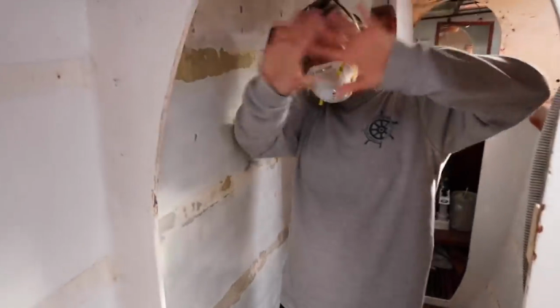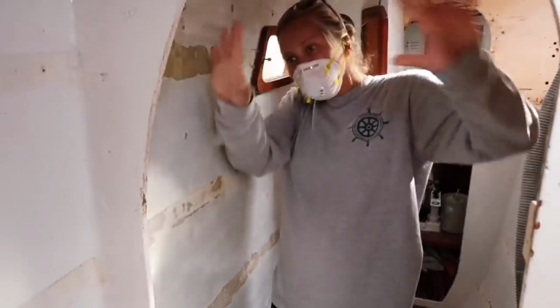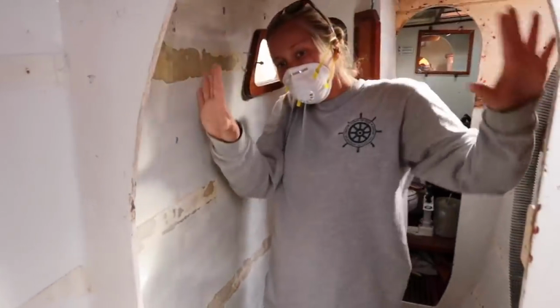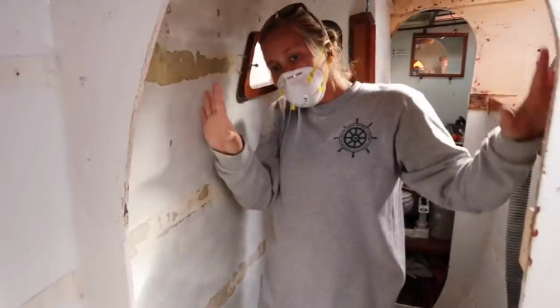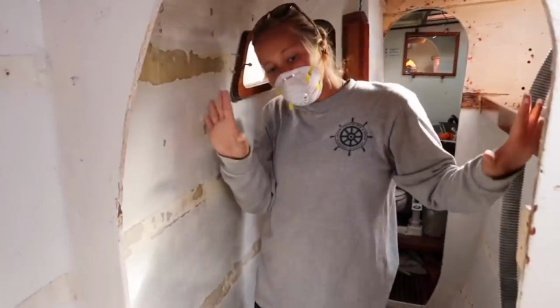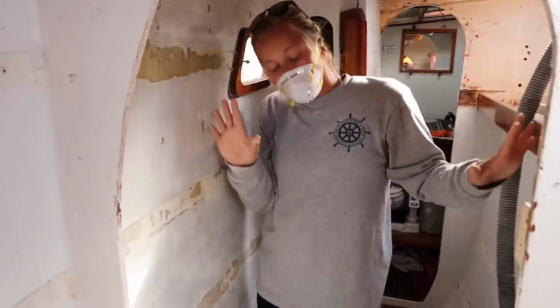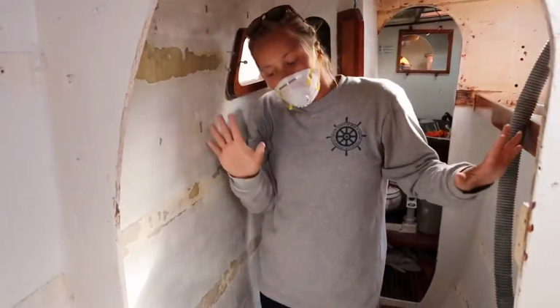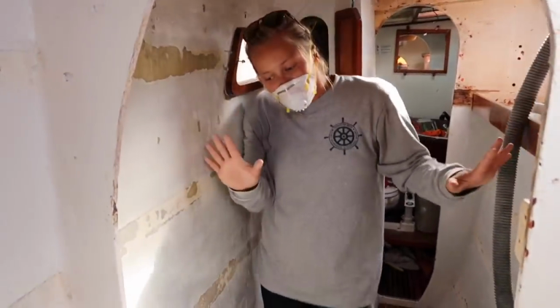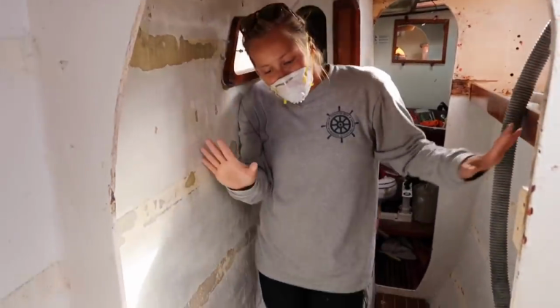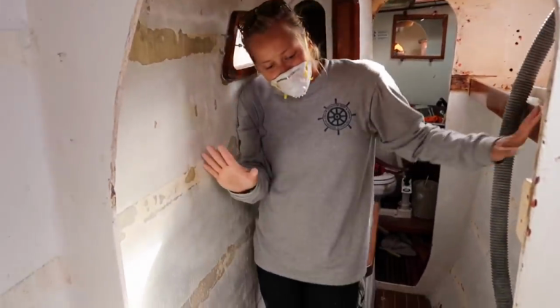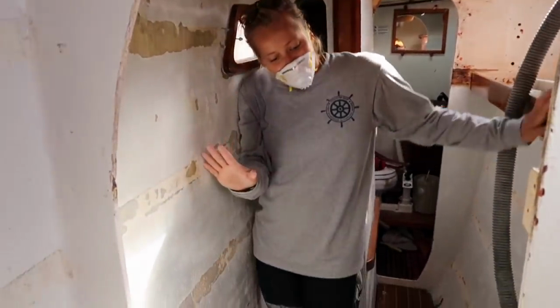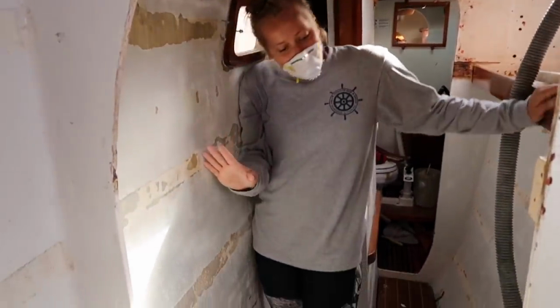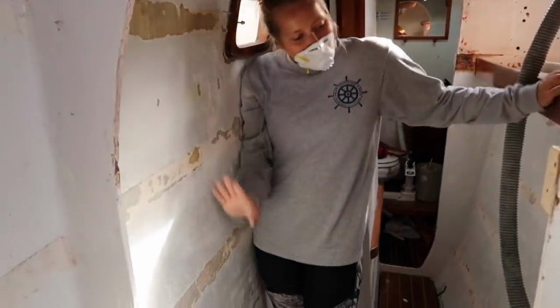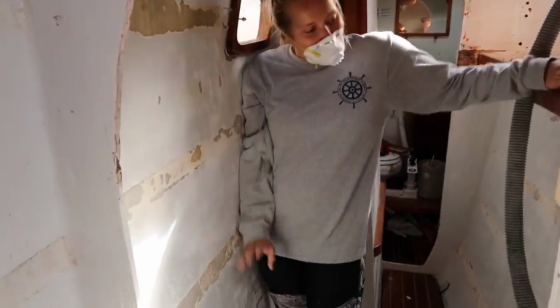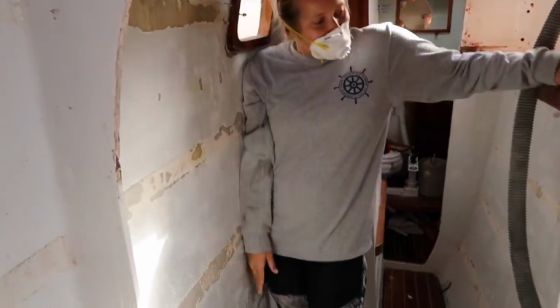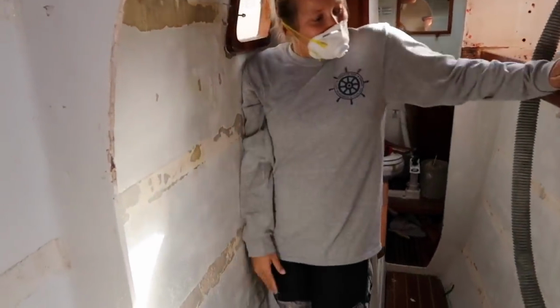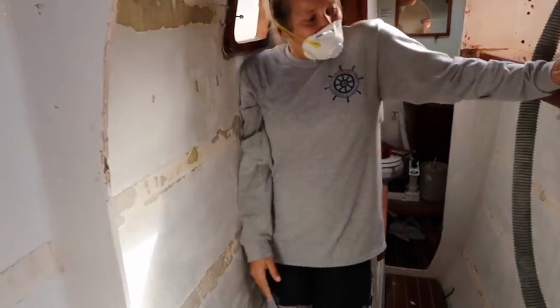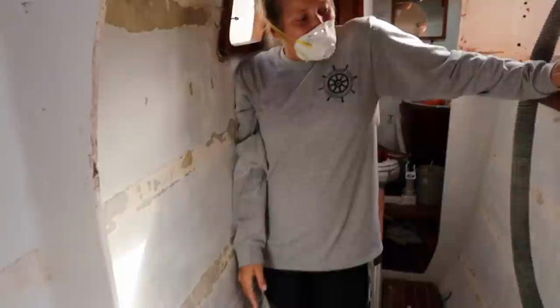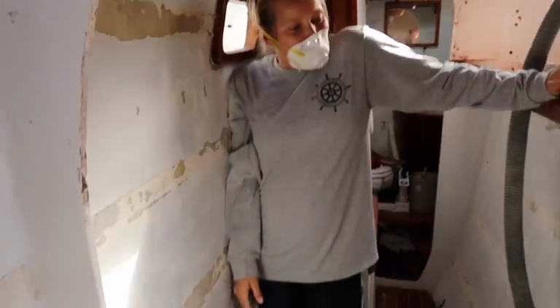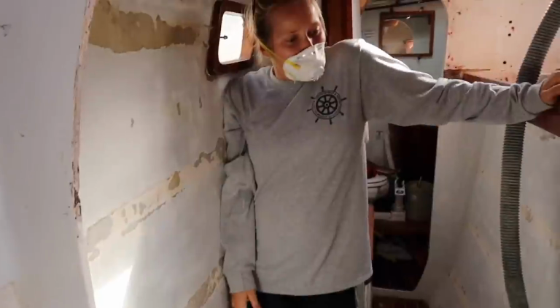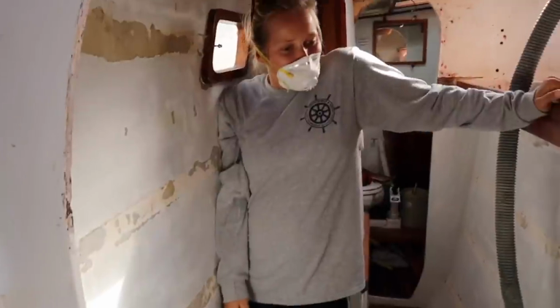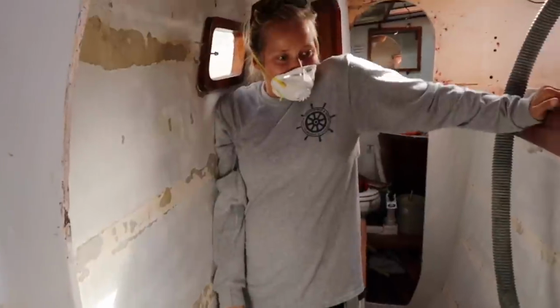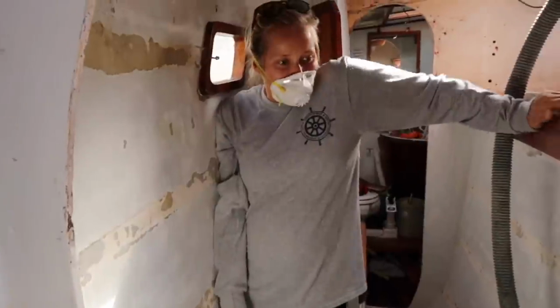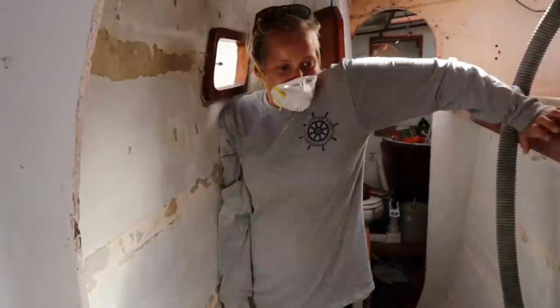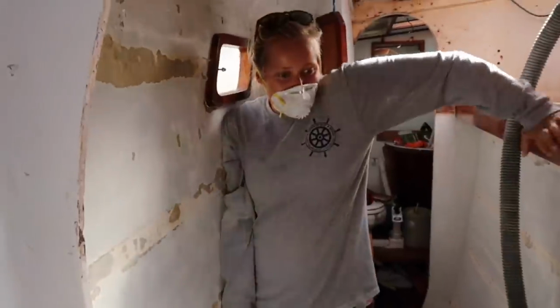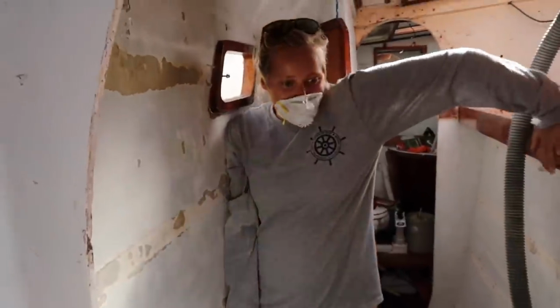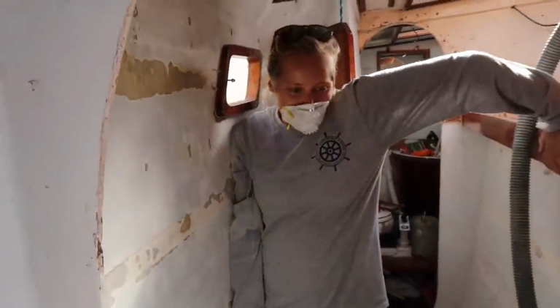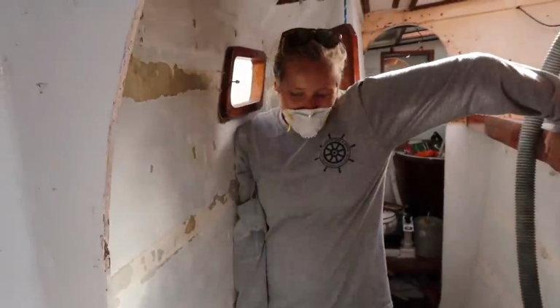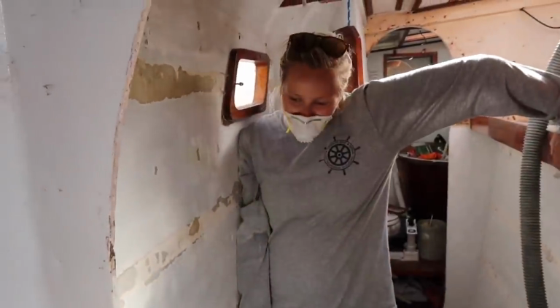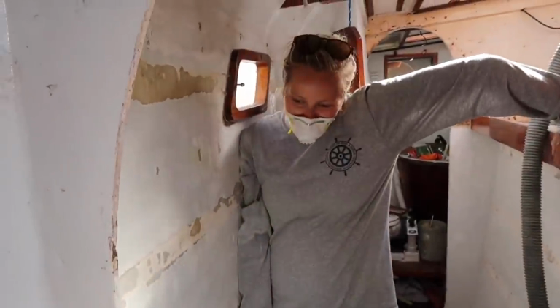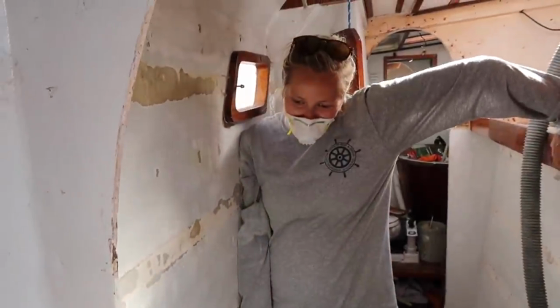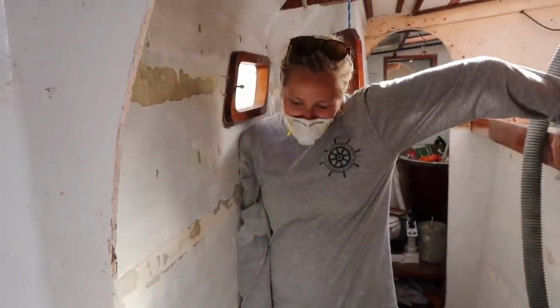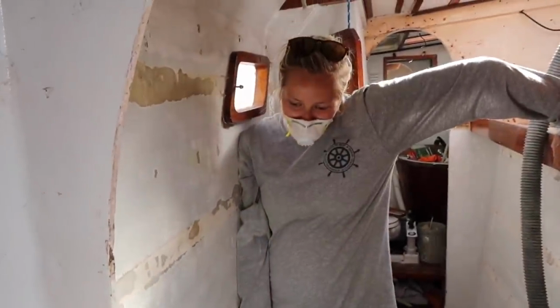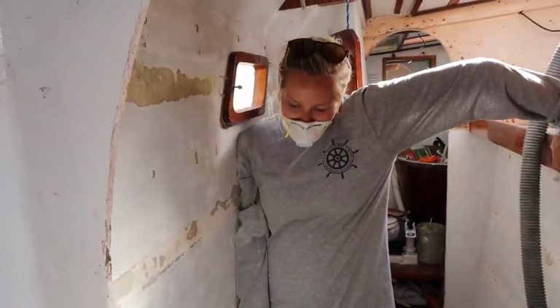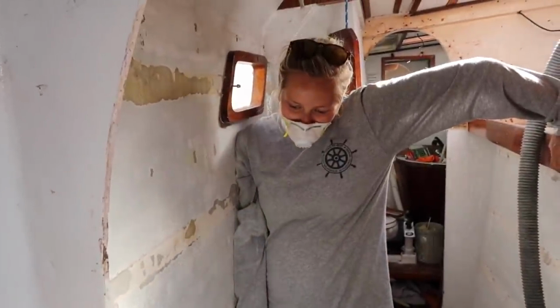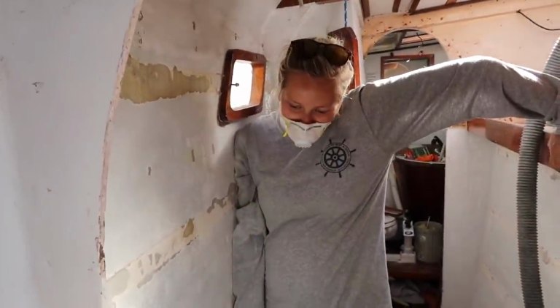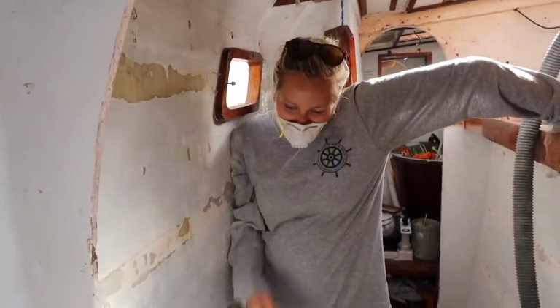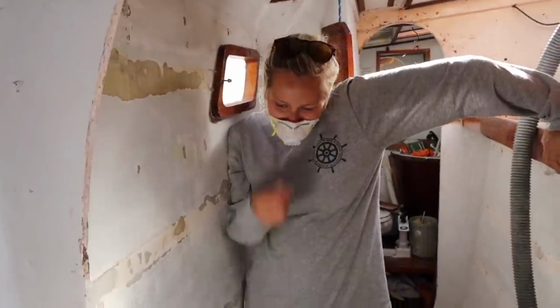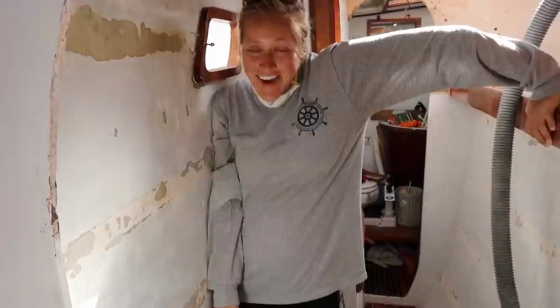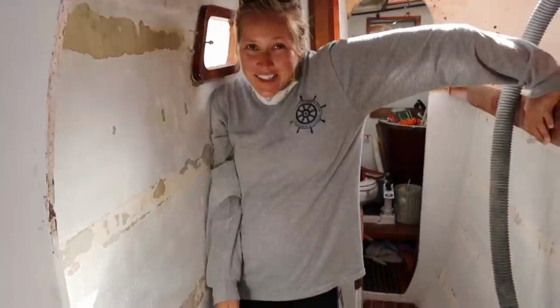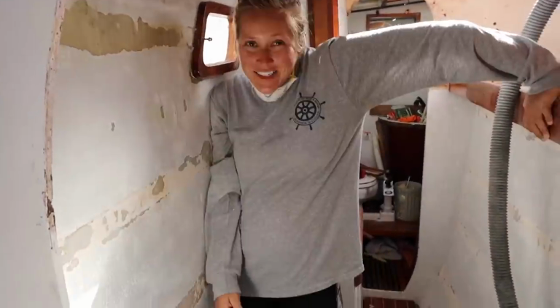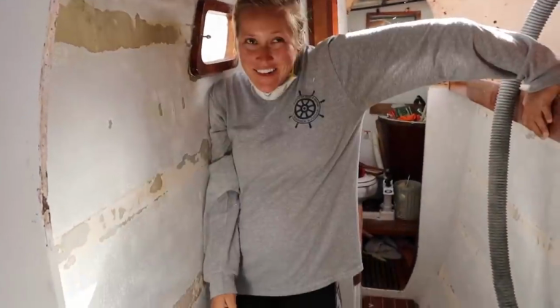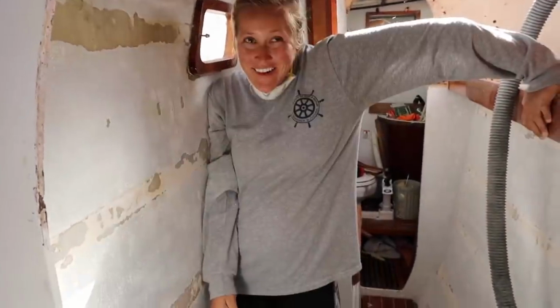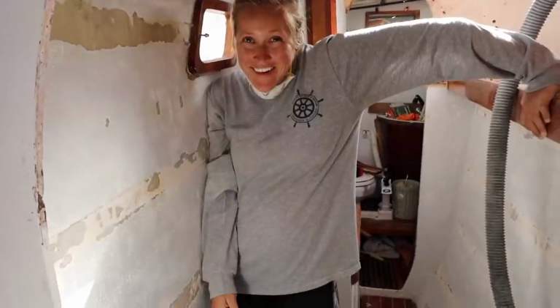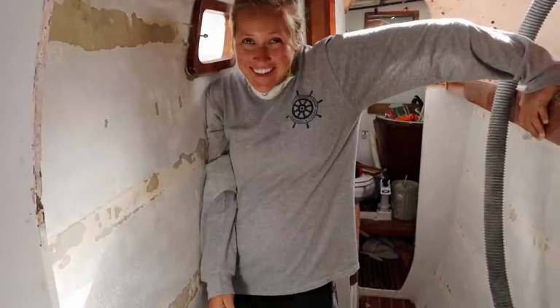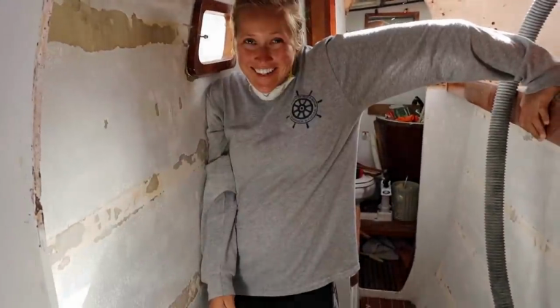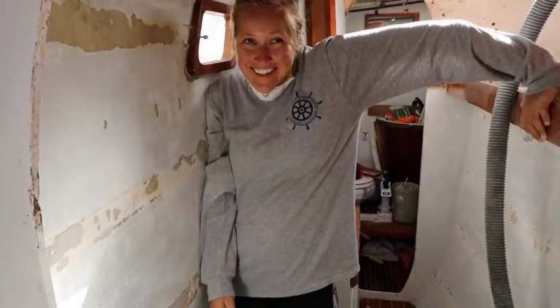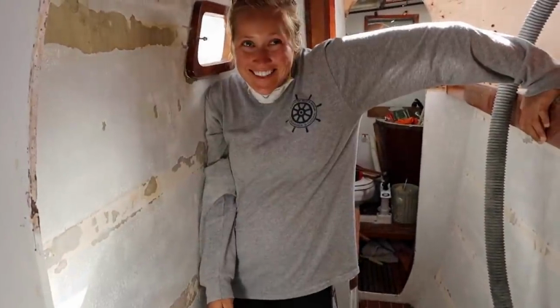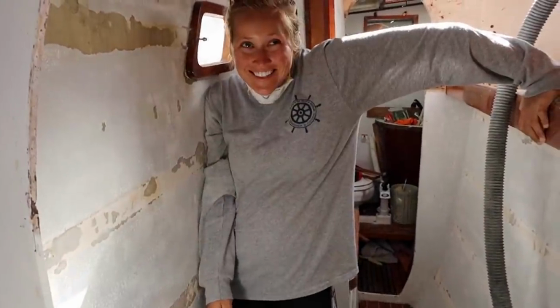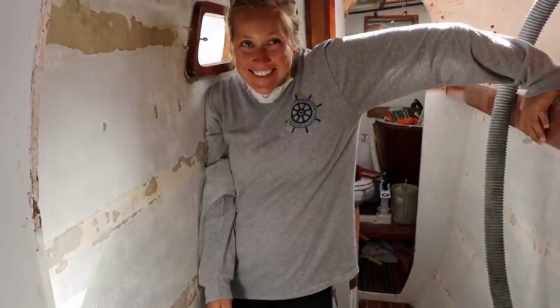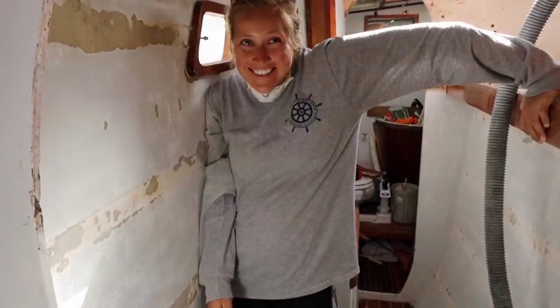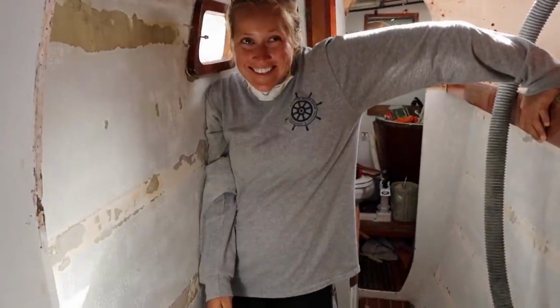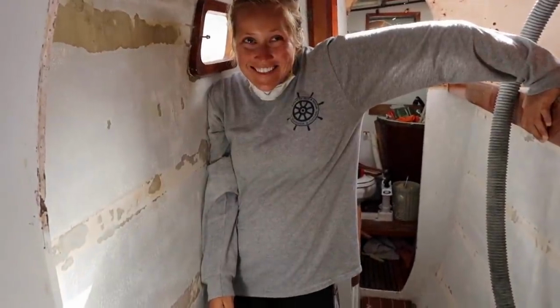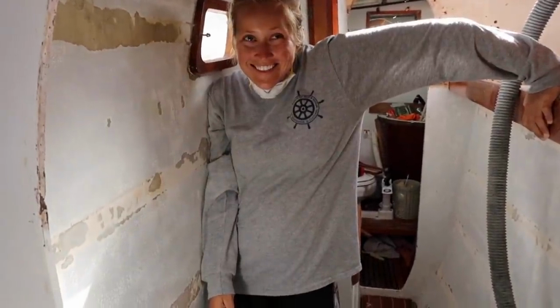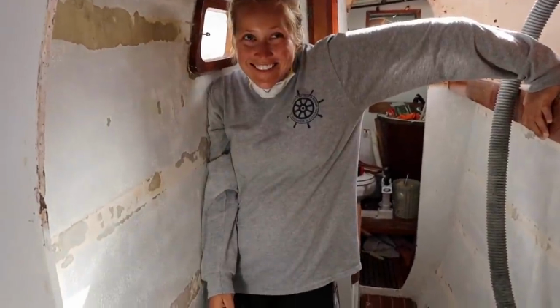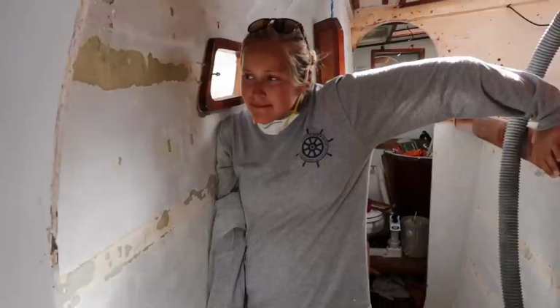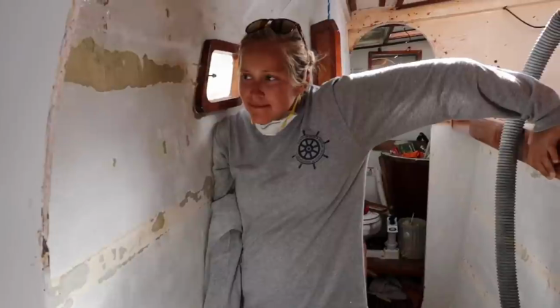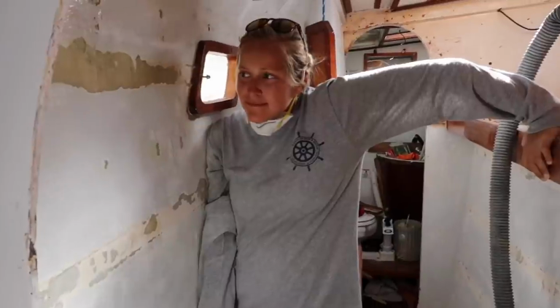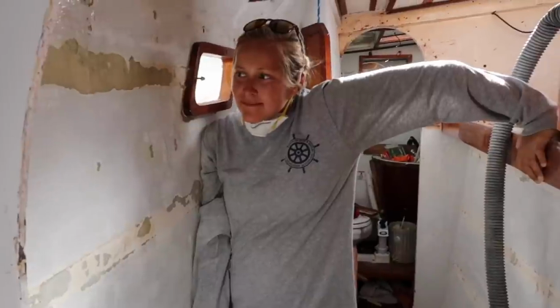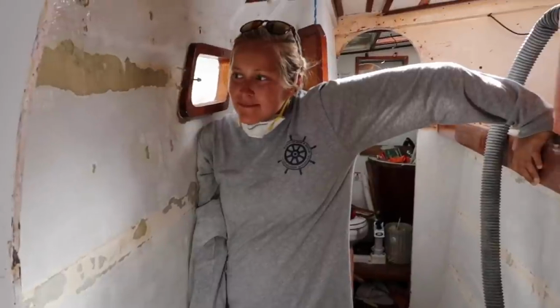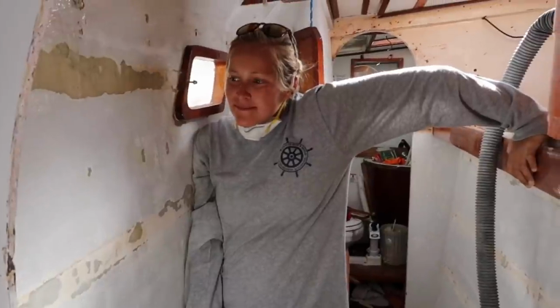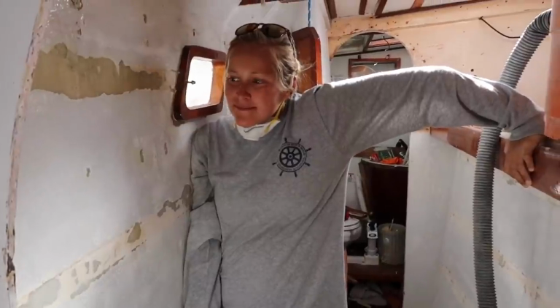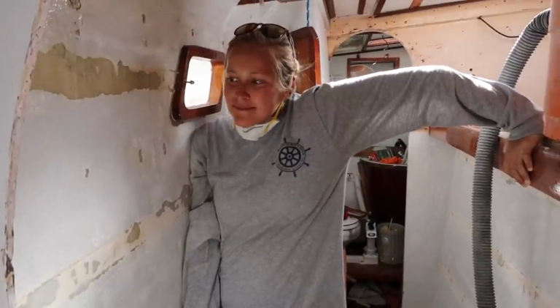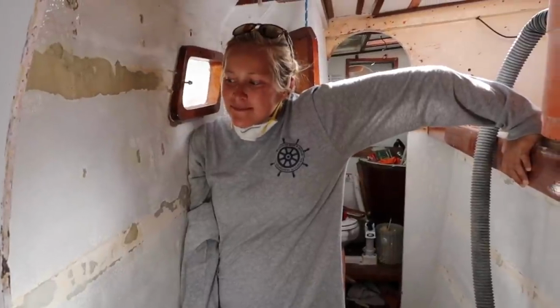How are you doing? How does she look? Good — almost ready for paint.